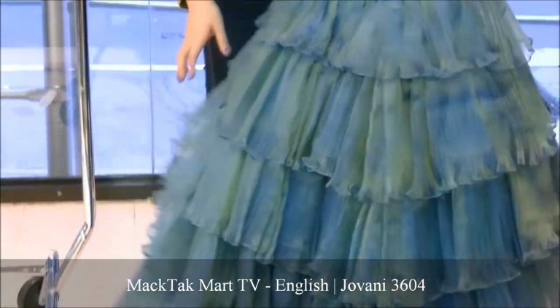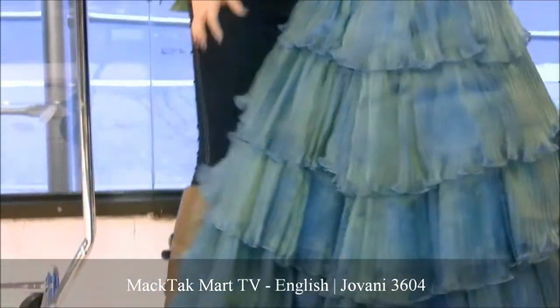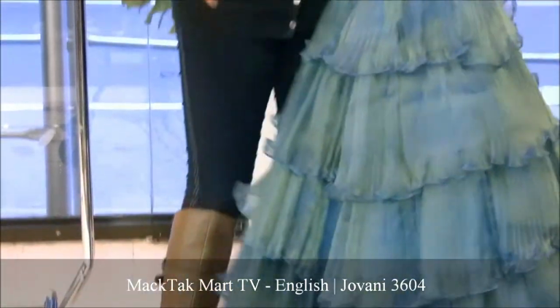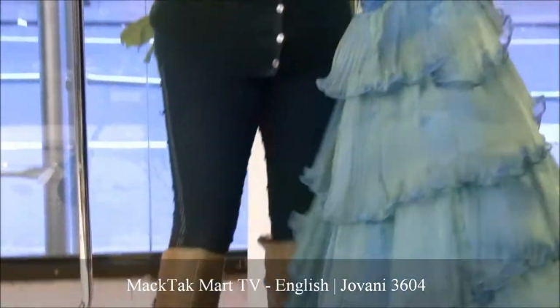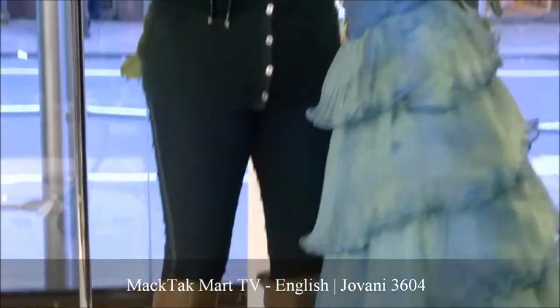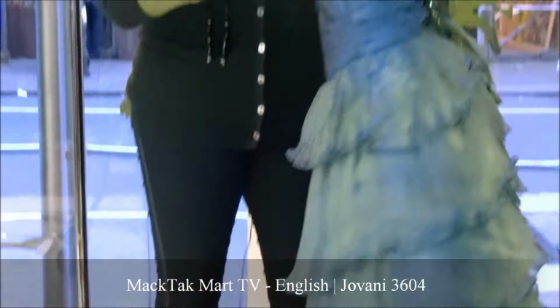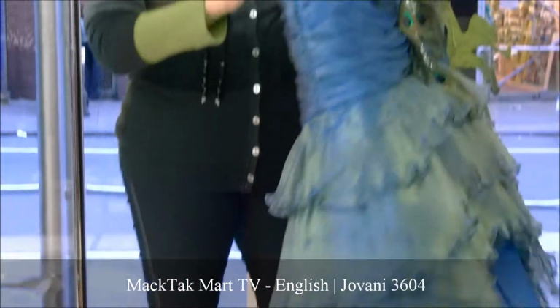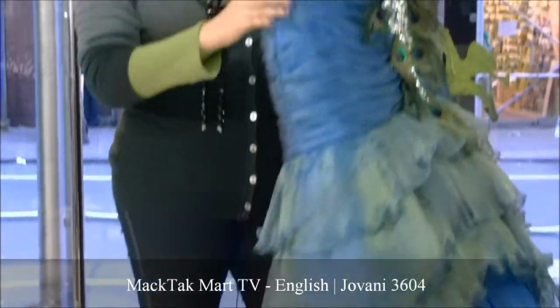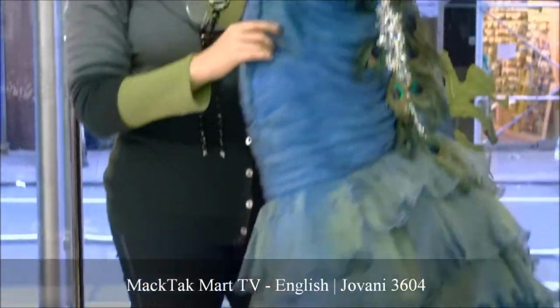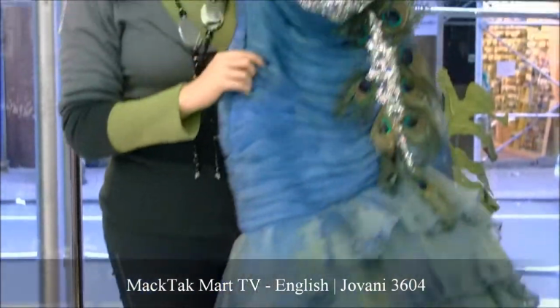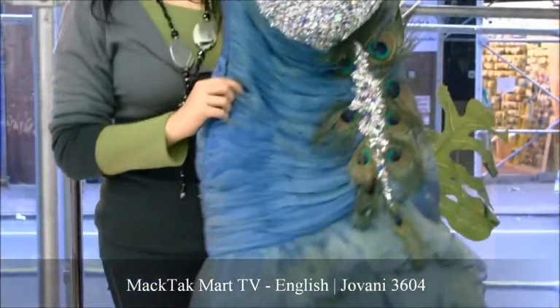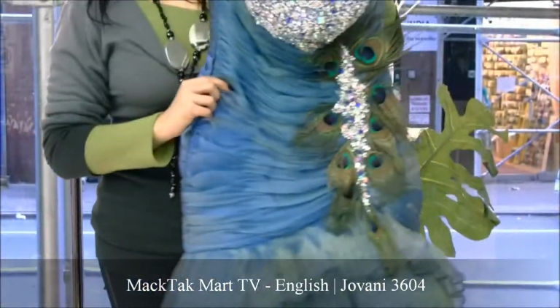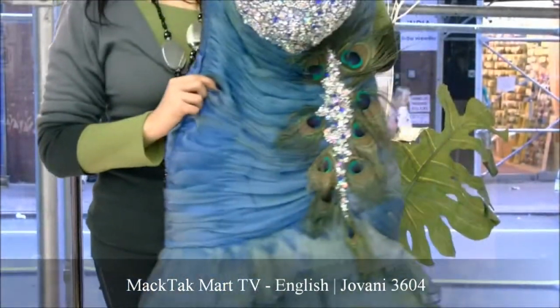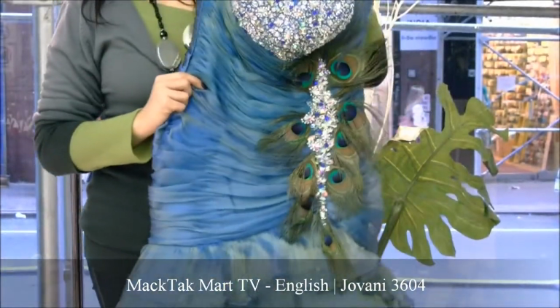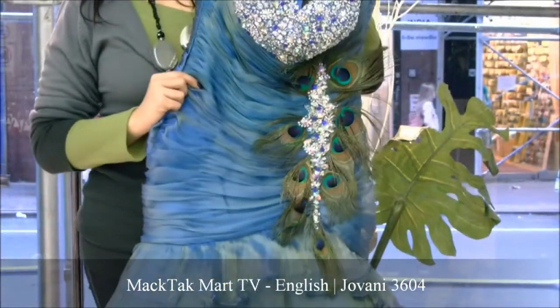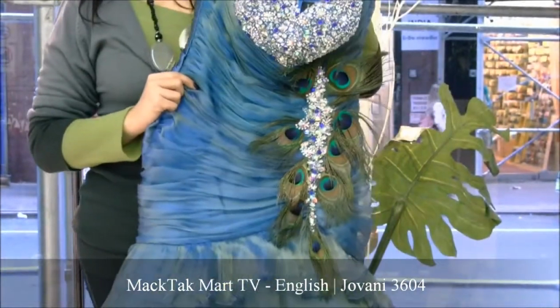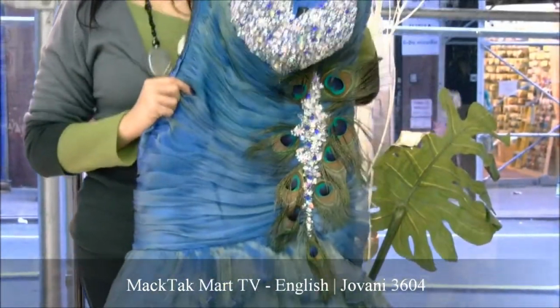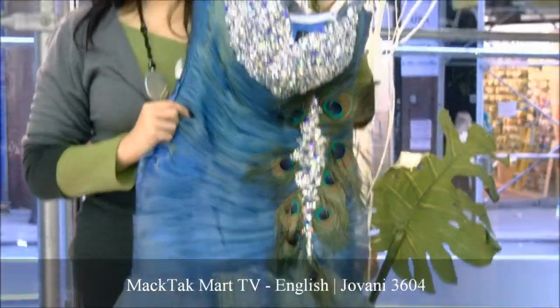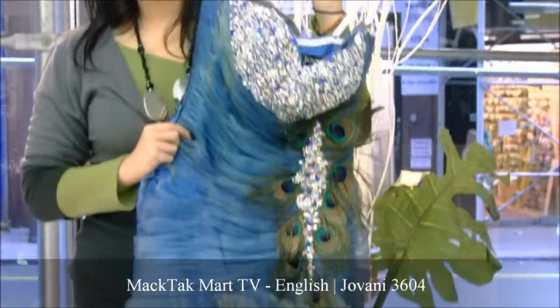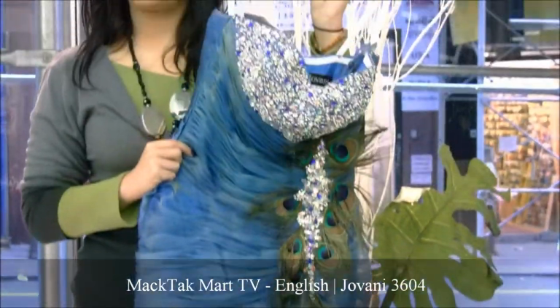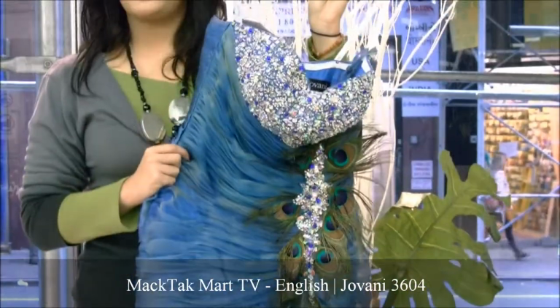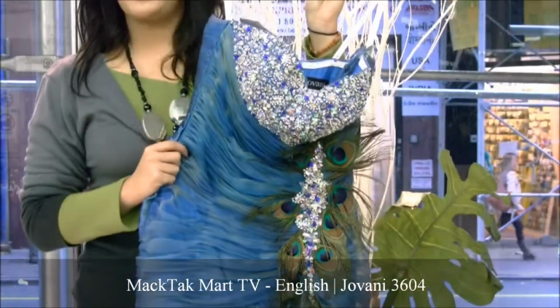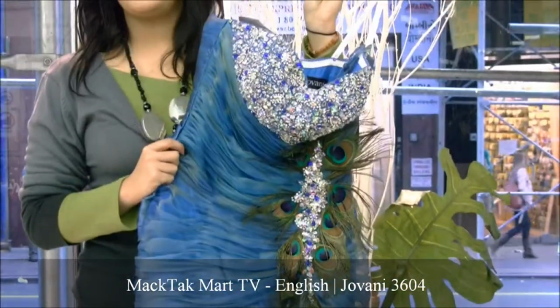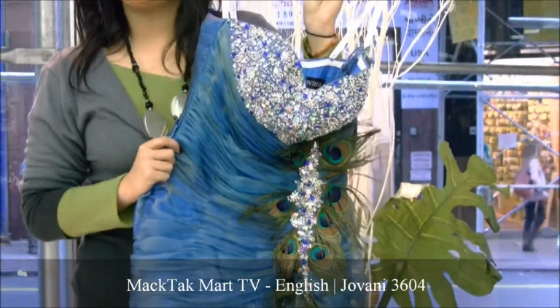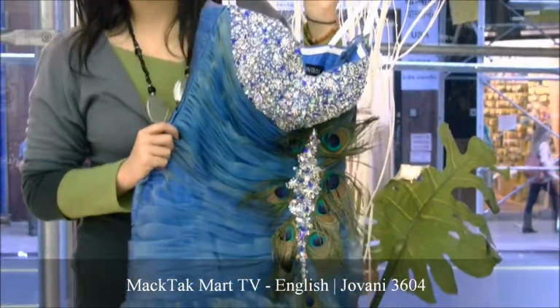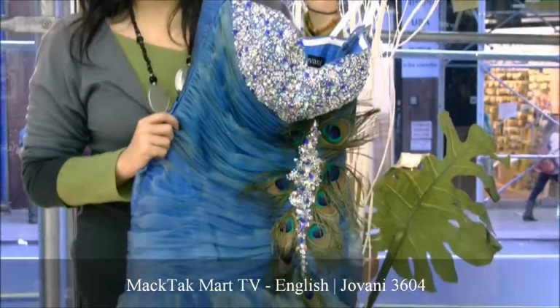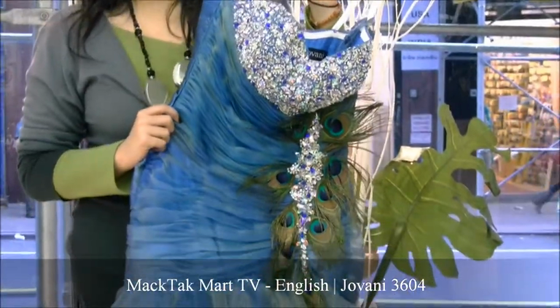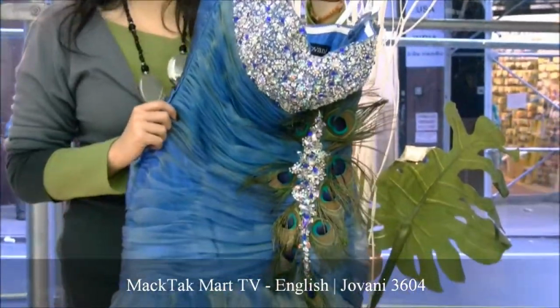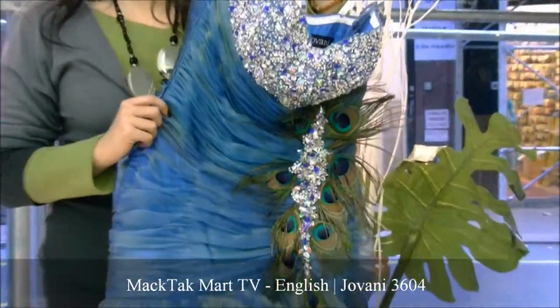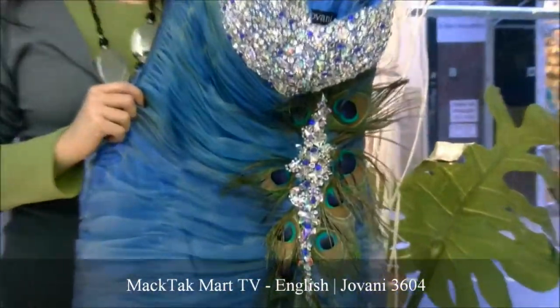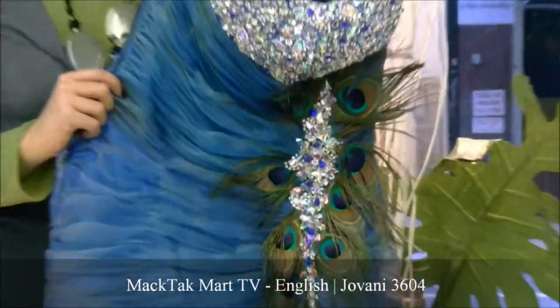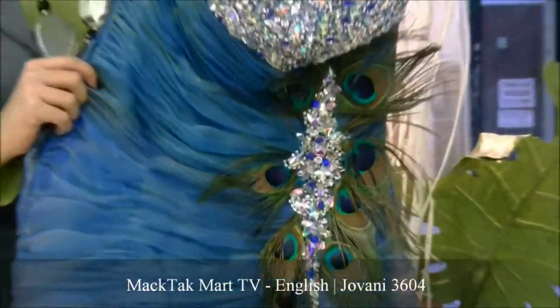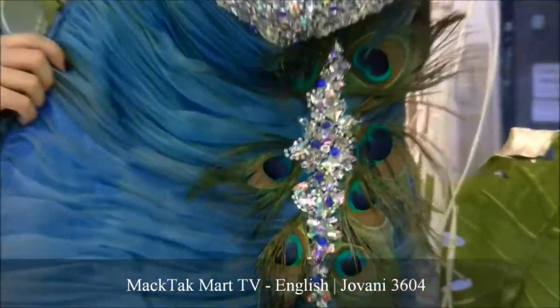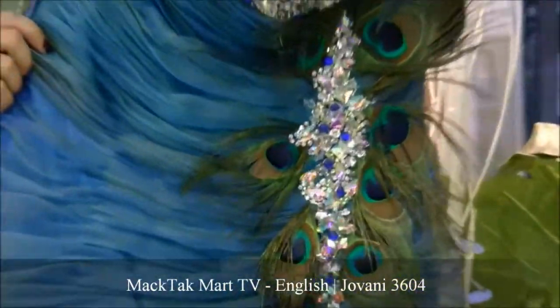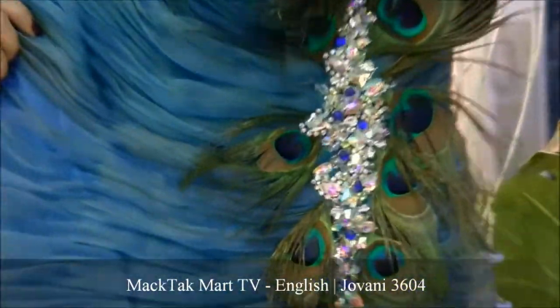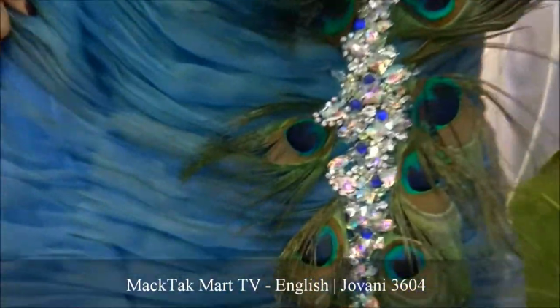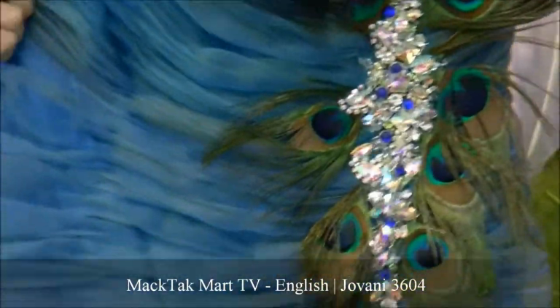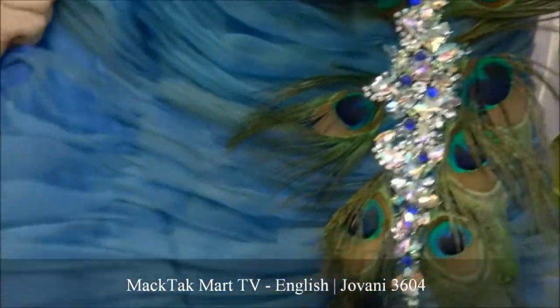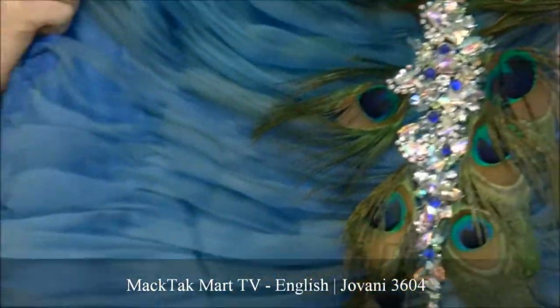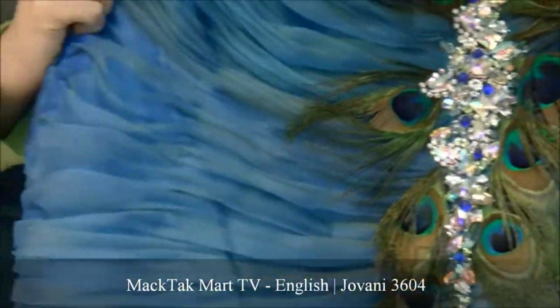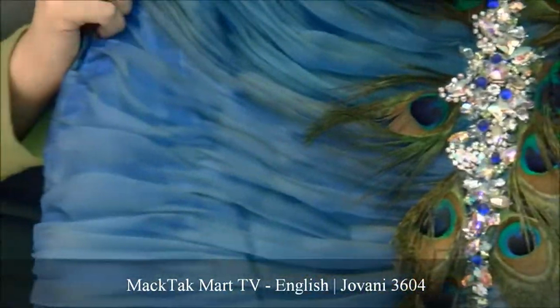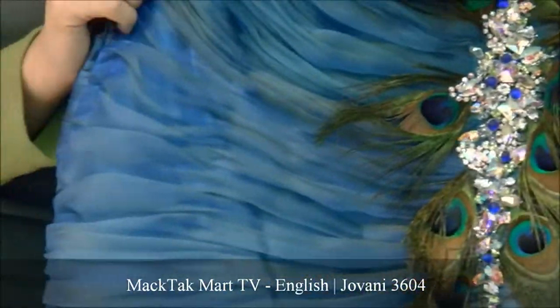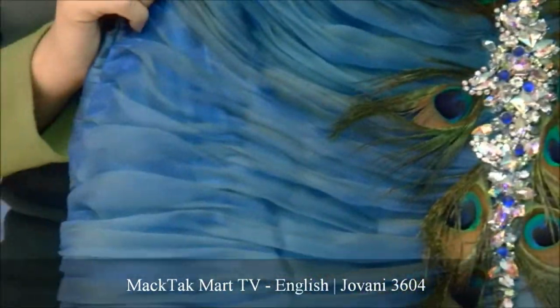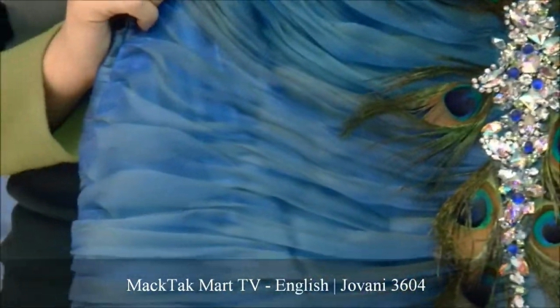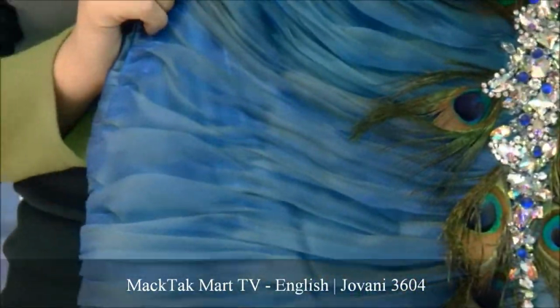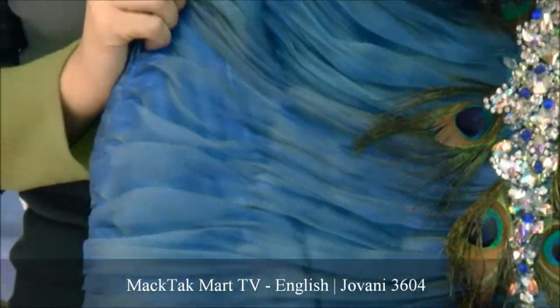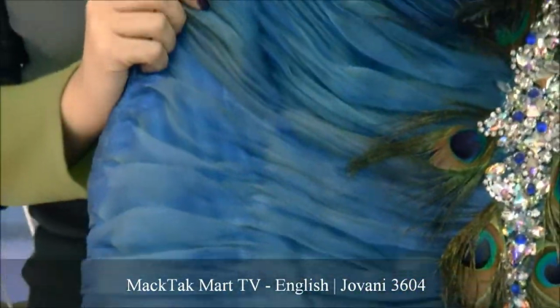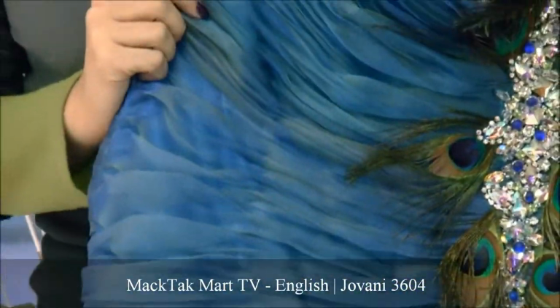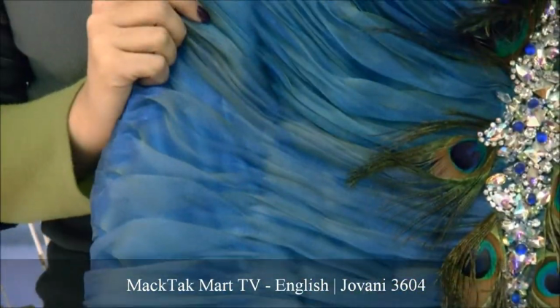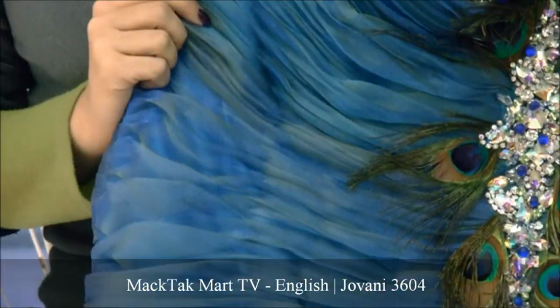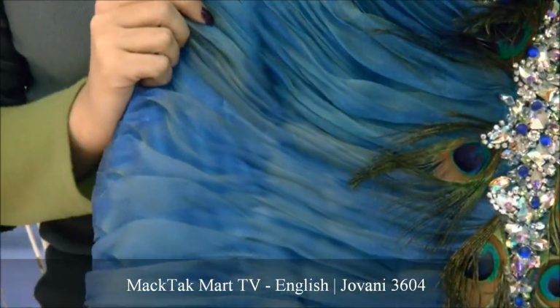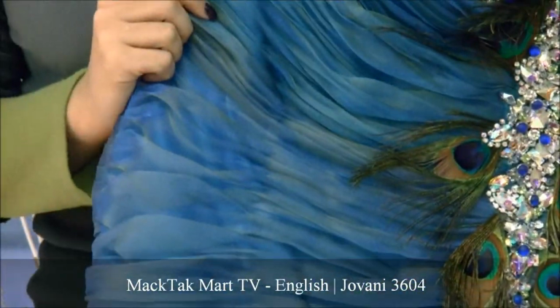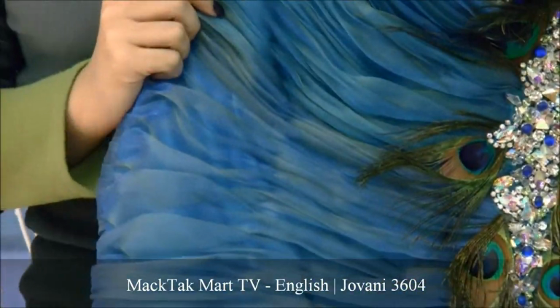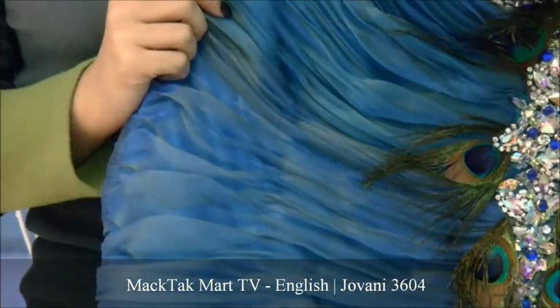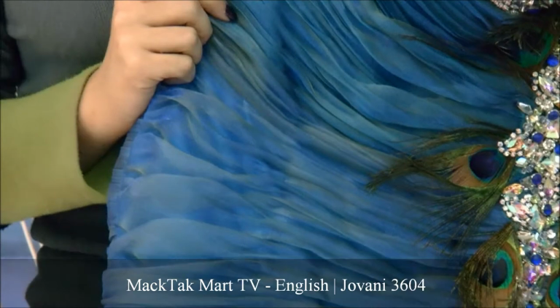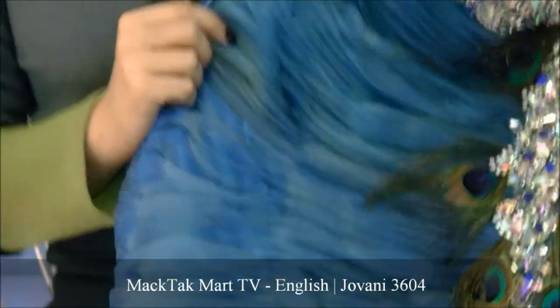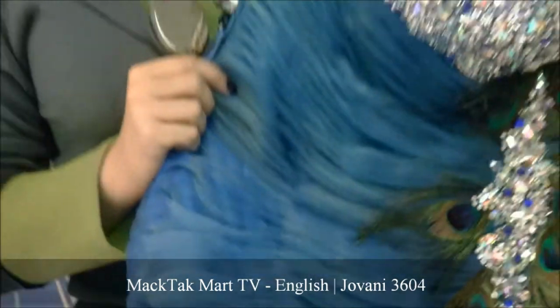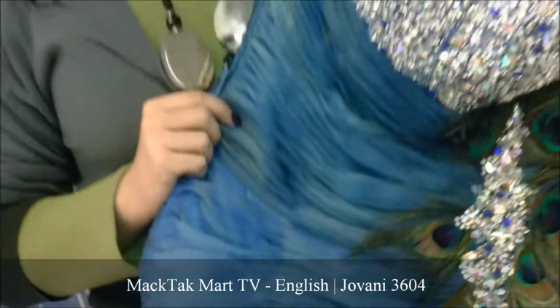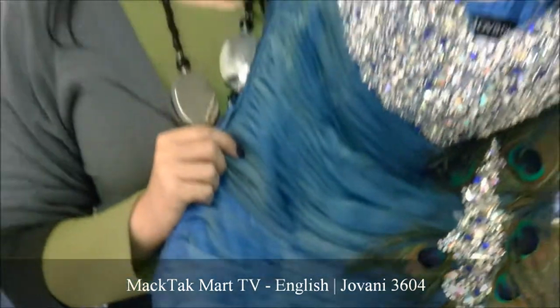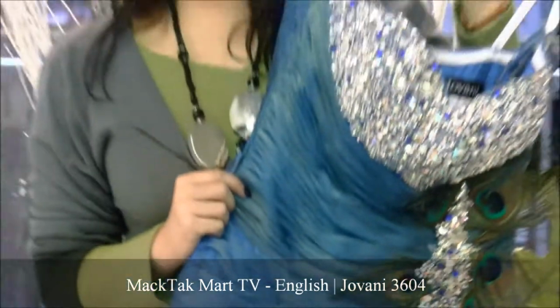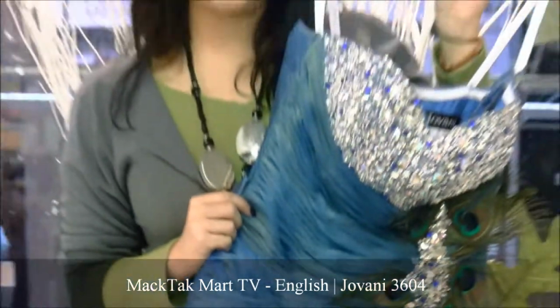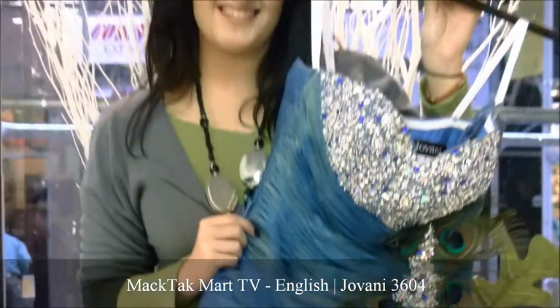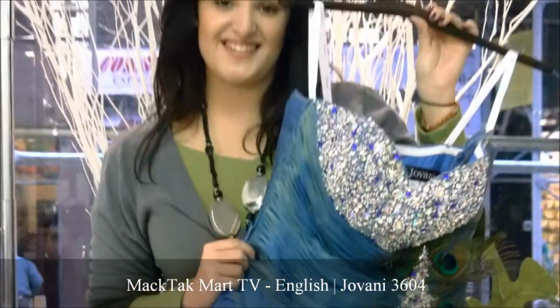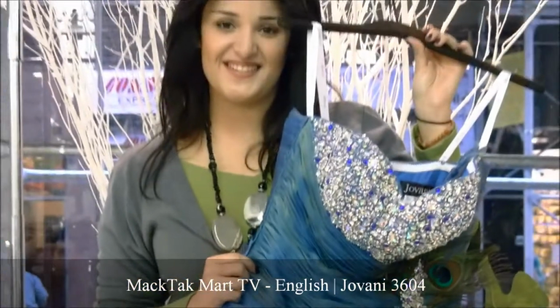You can find the new style of Giovanni on www.magtagmart.com. Thank you.